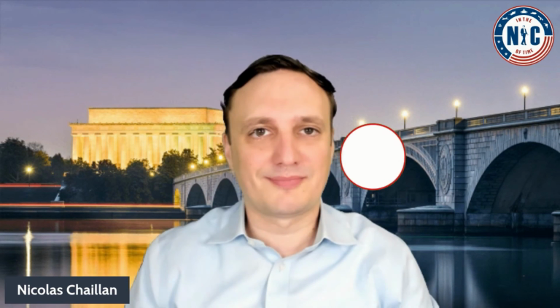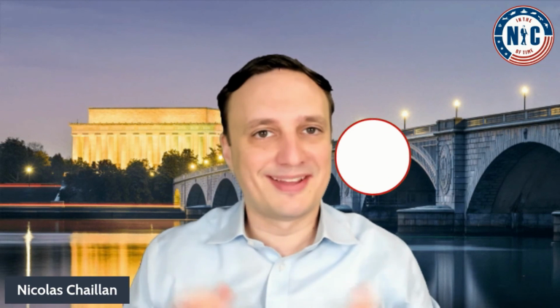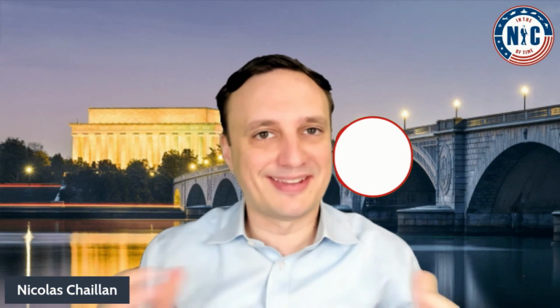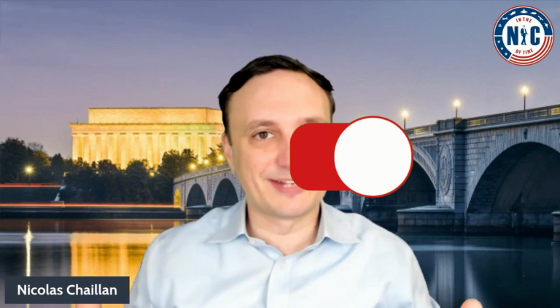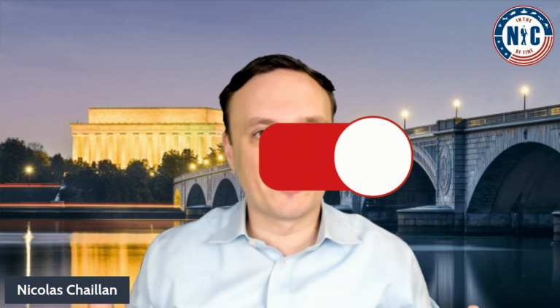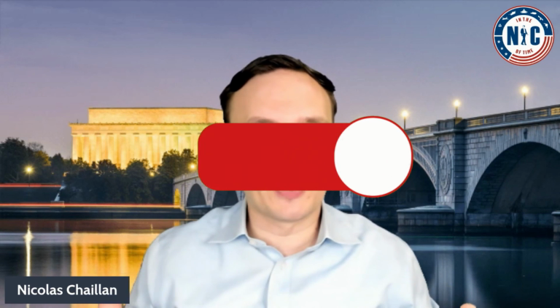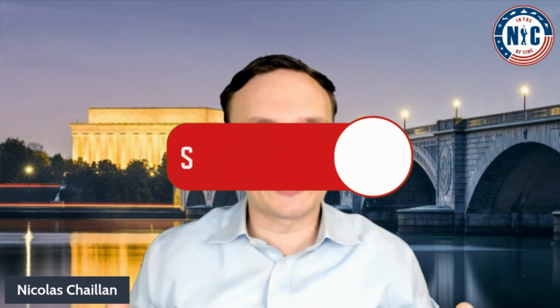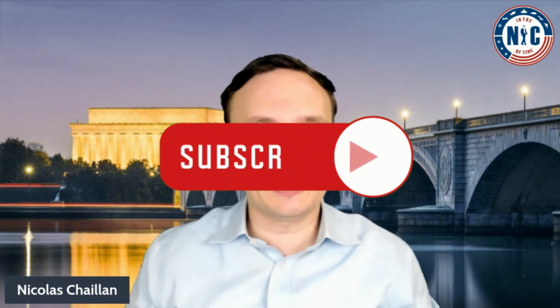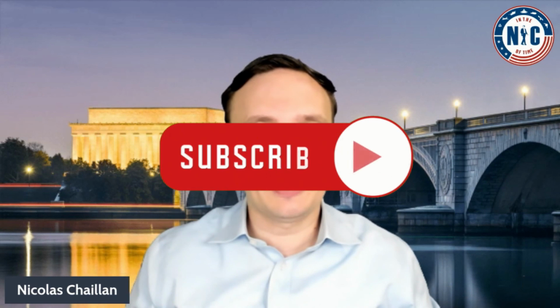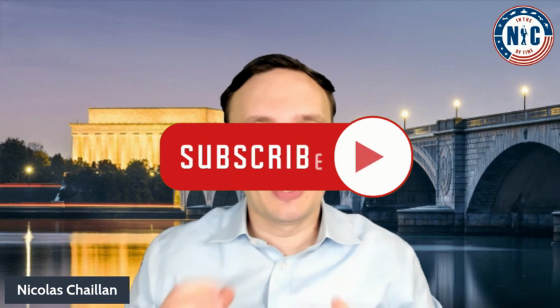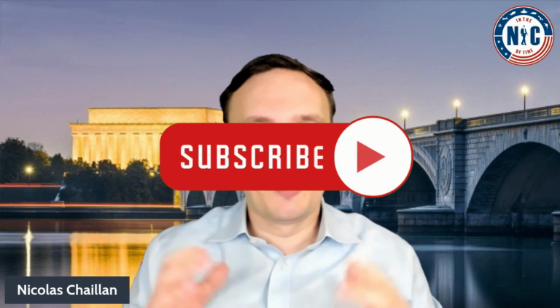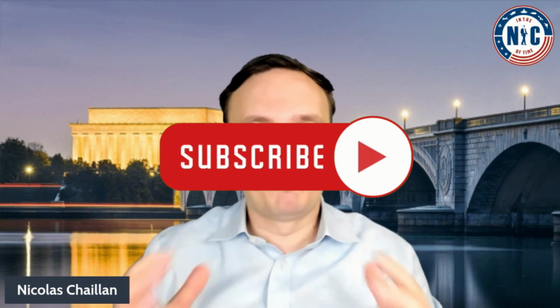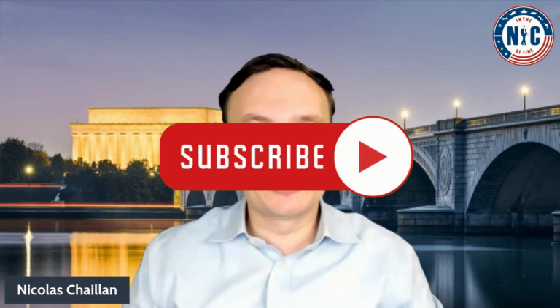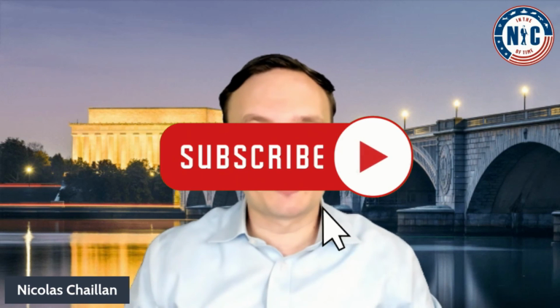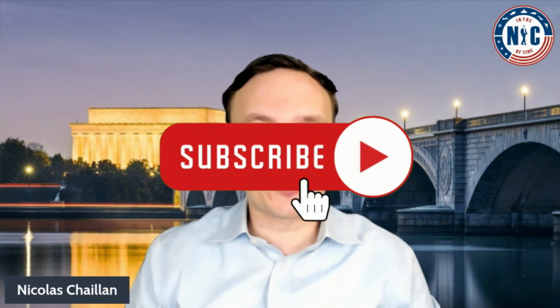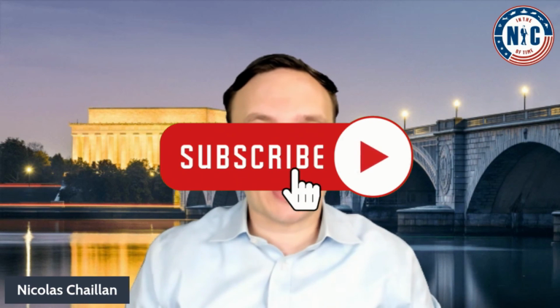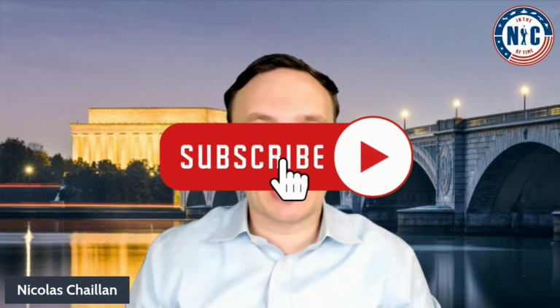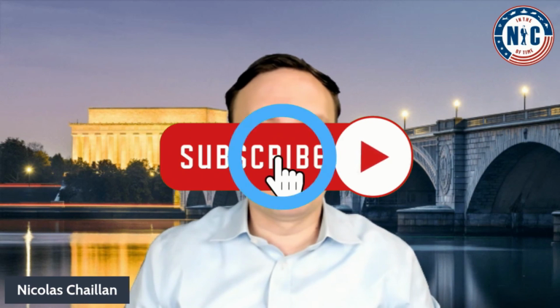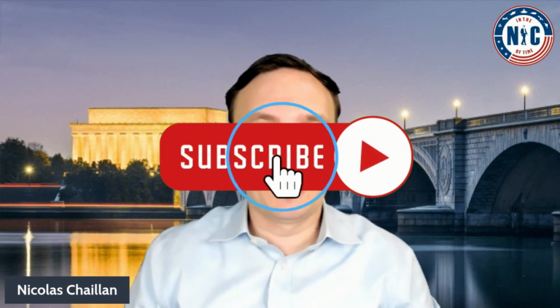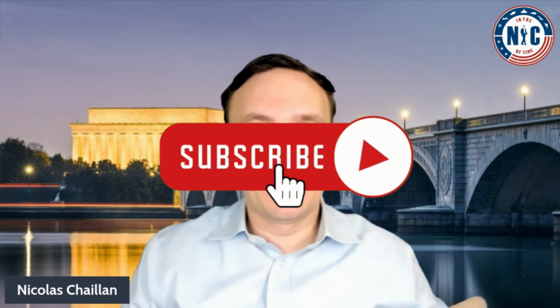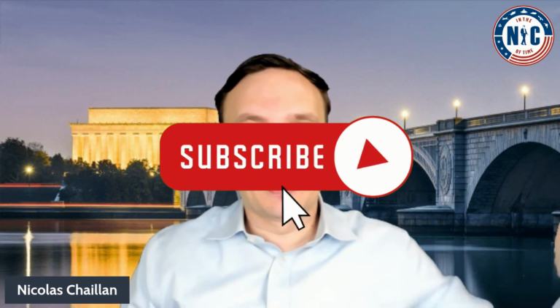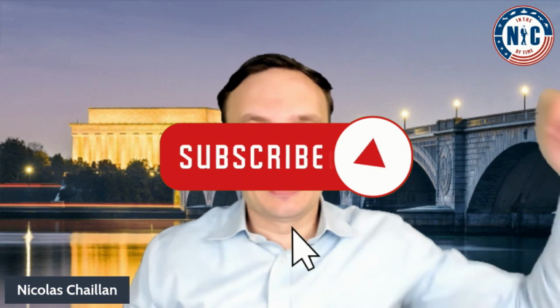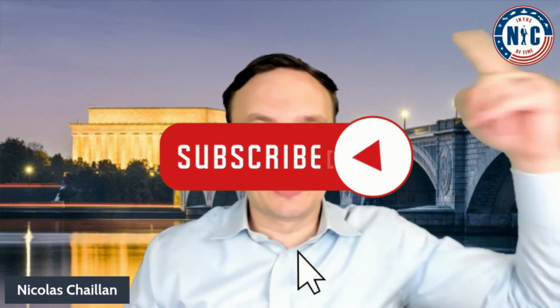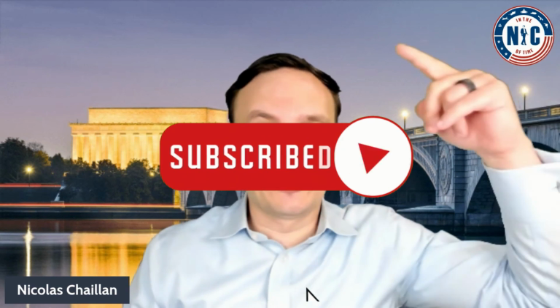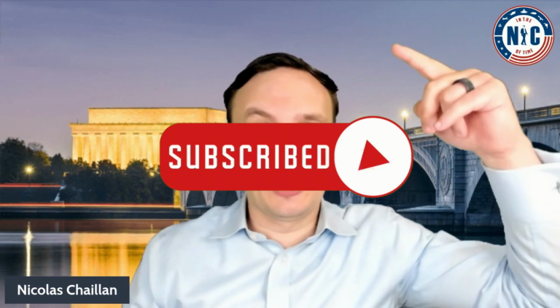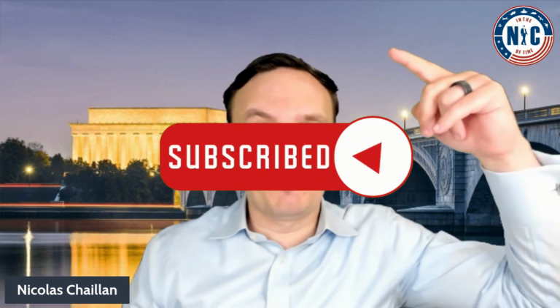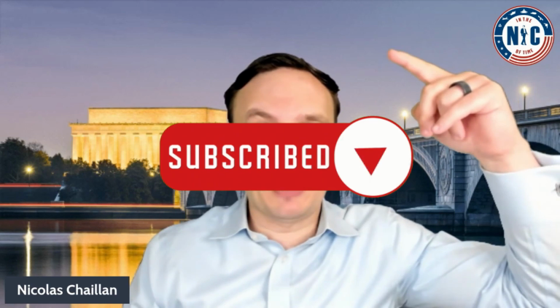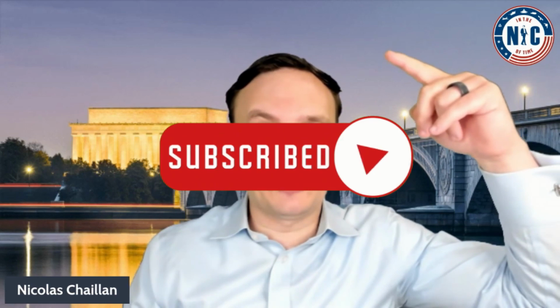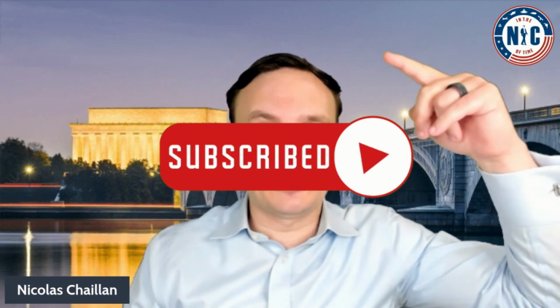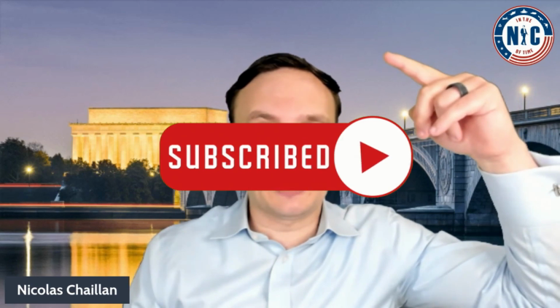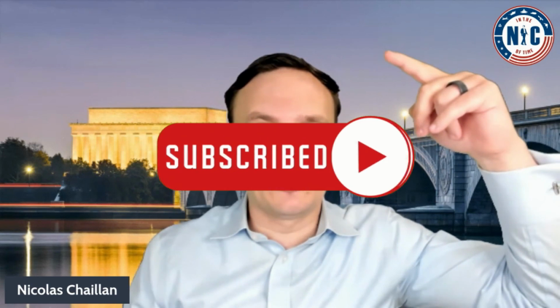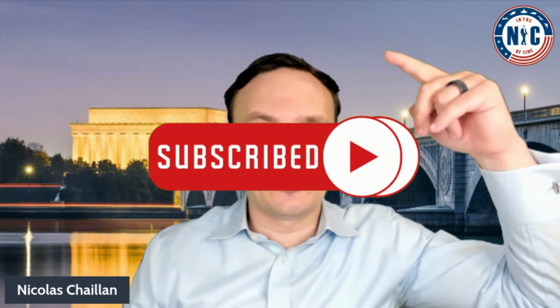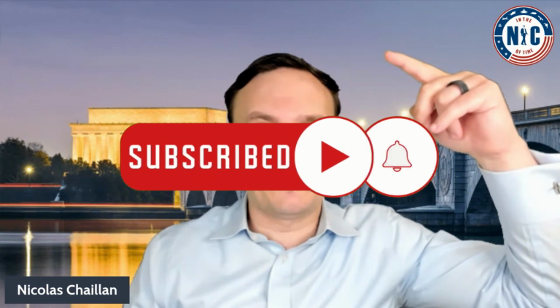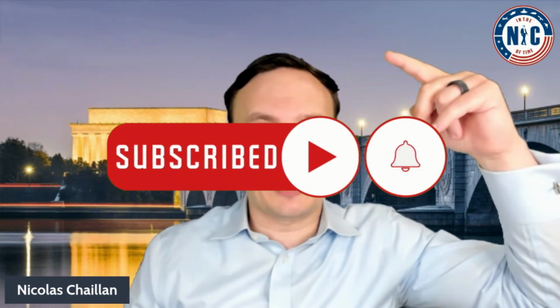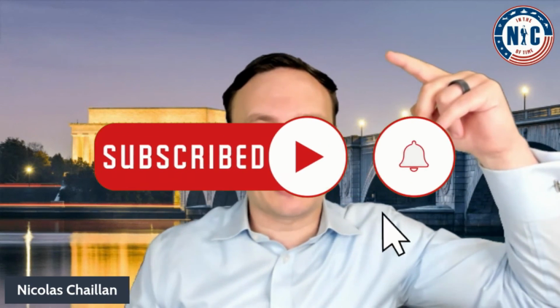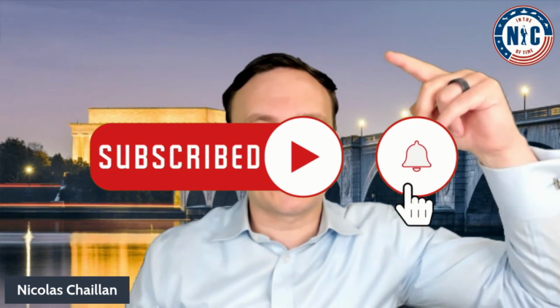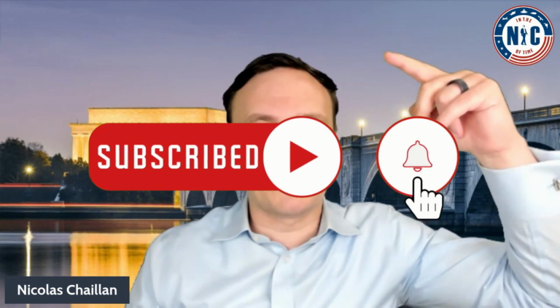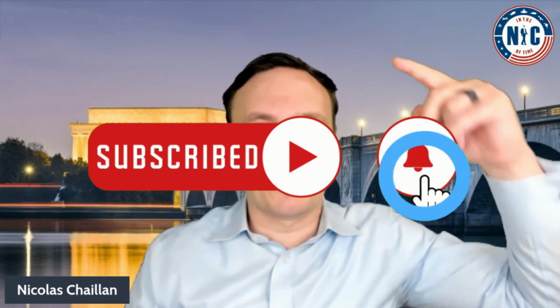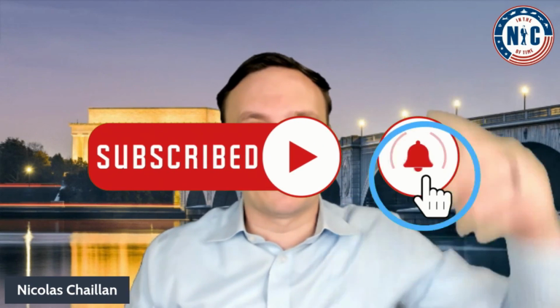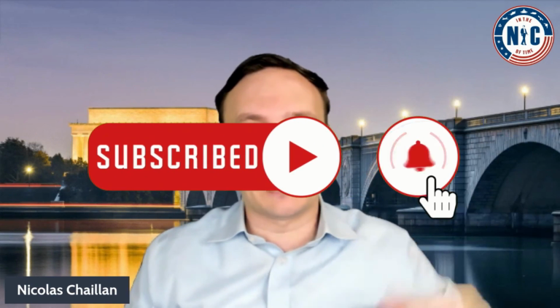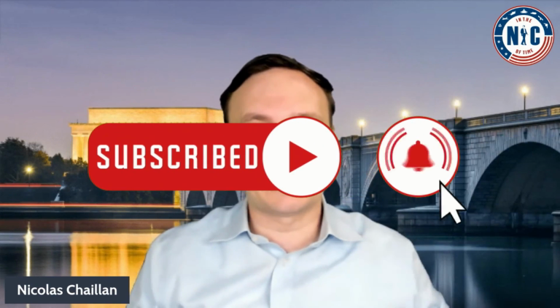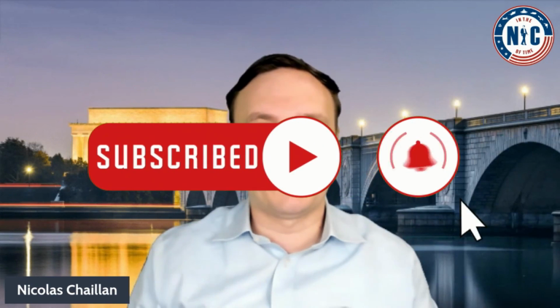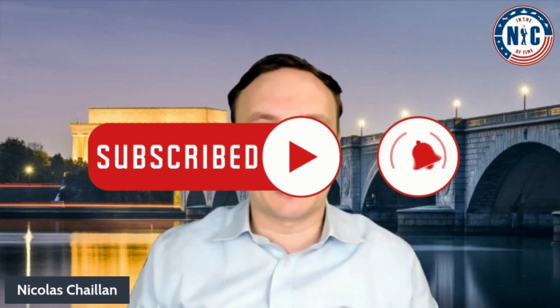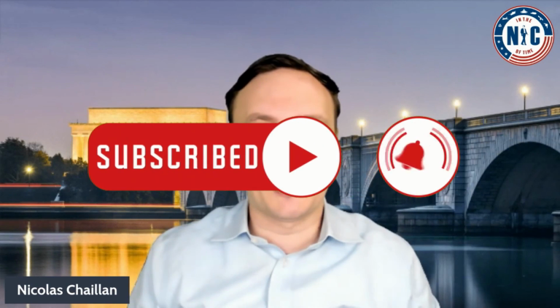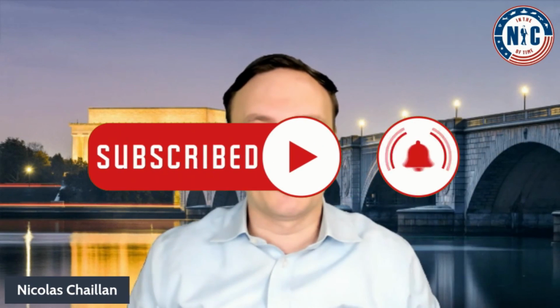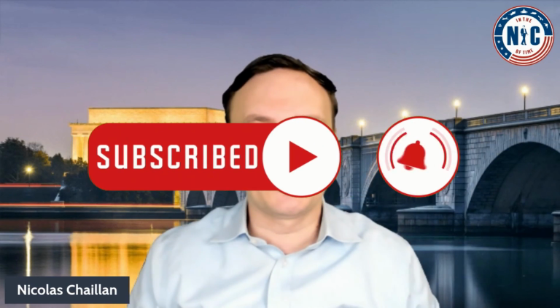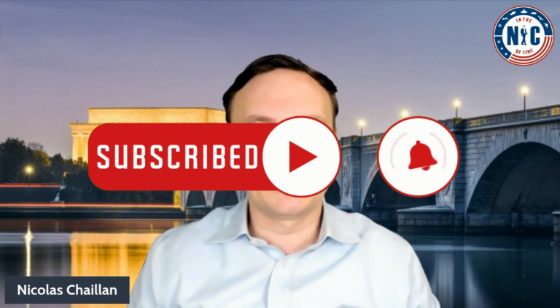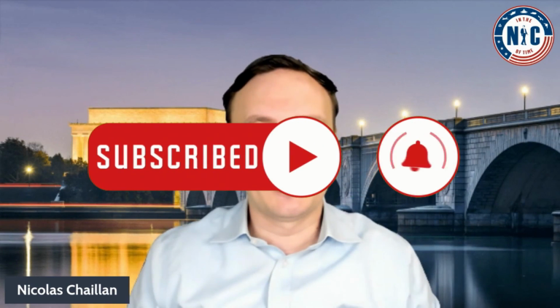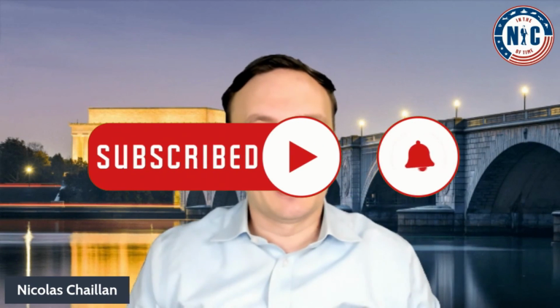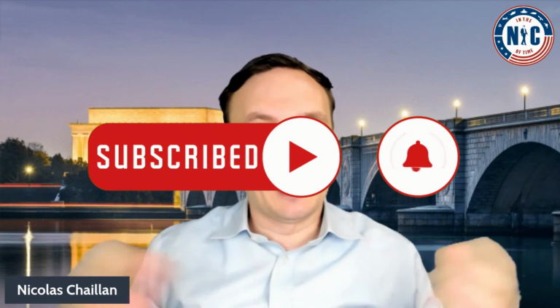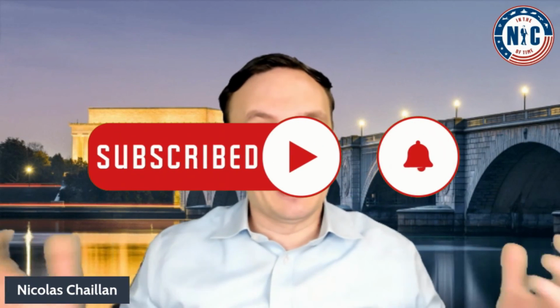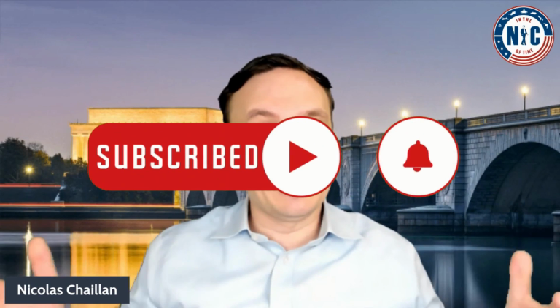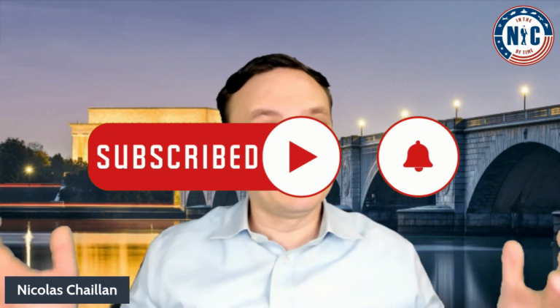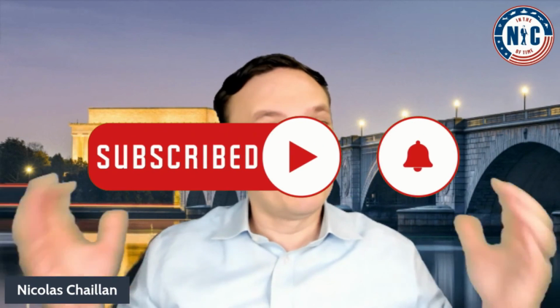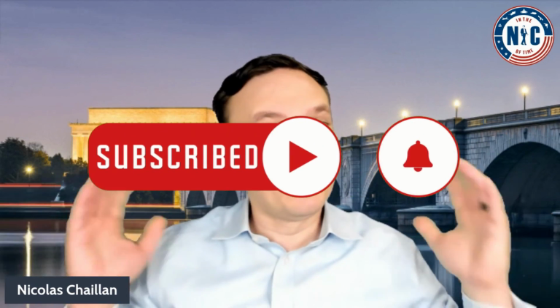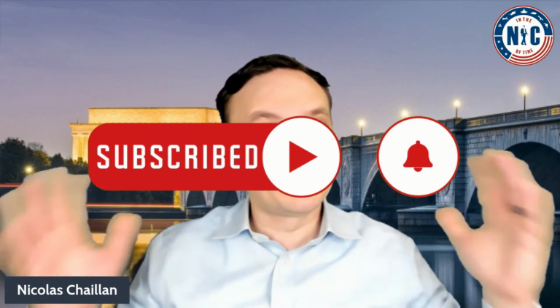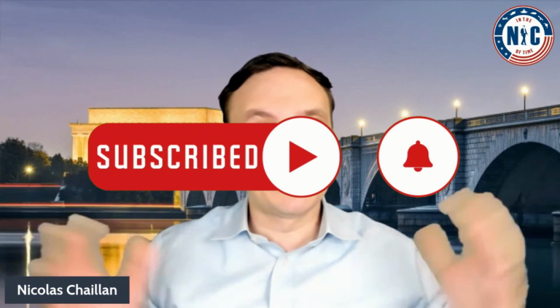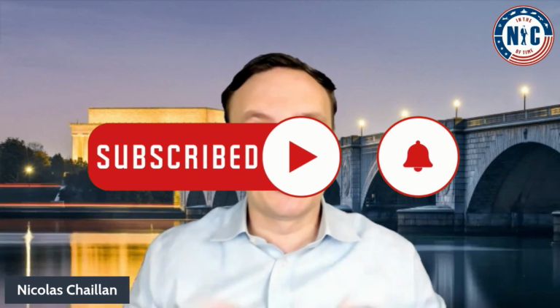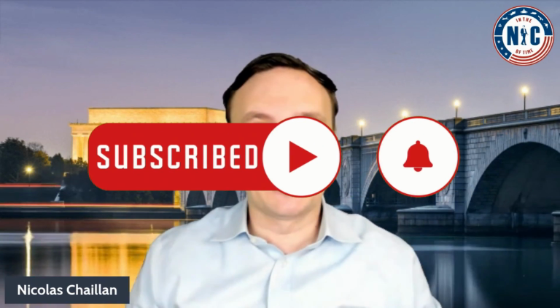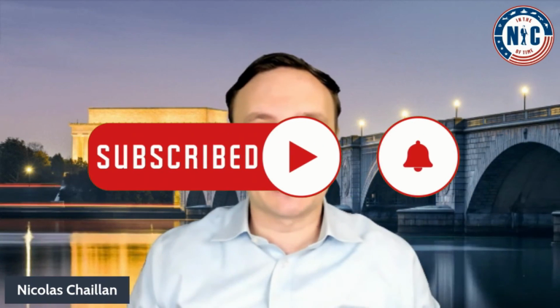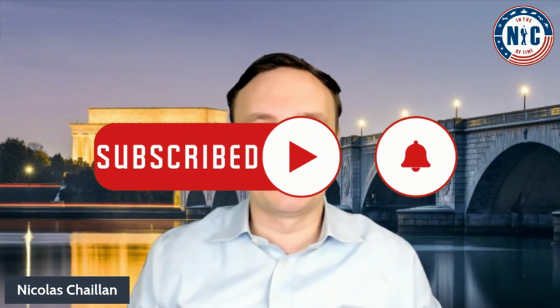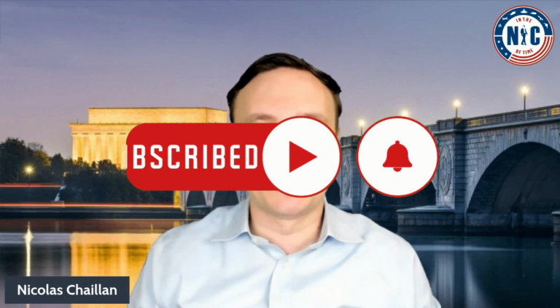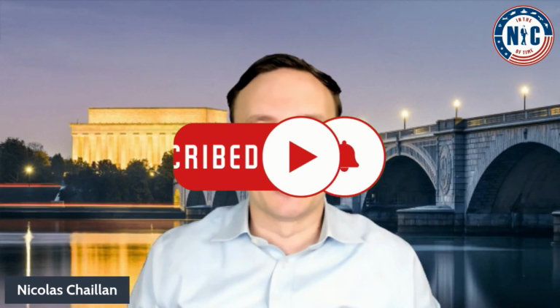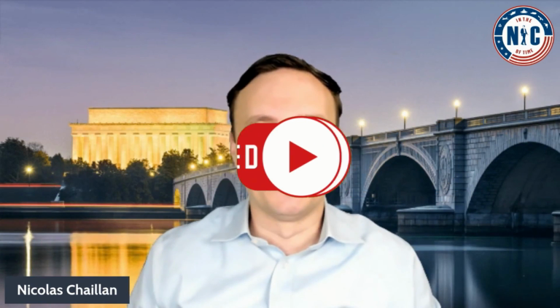Thanks for watching. Please subscribe and click on the little bell to get notifications about our next videos. We'll see you in the next video.